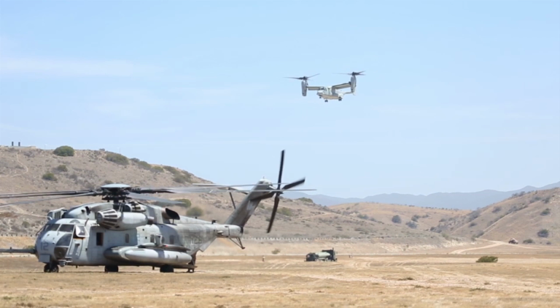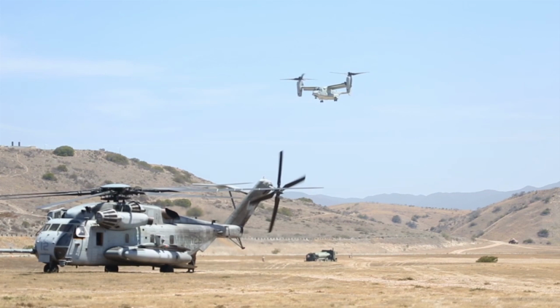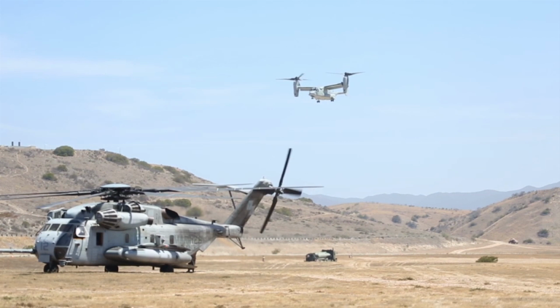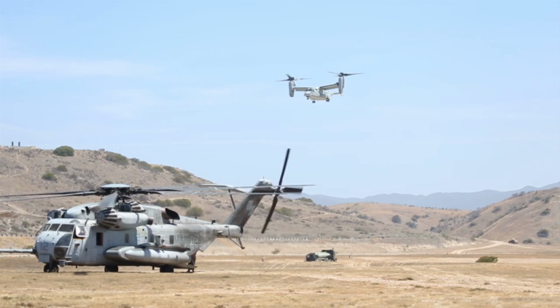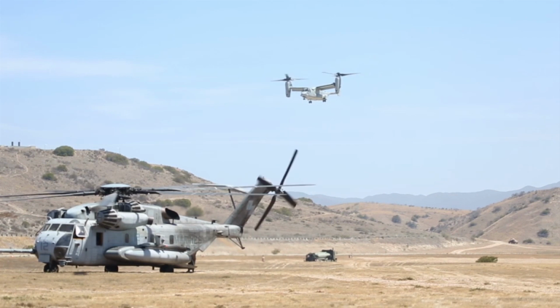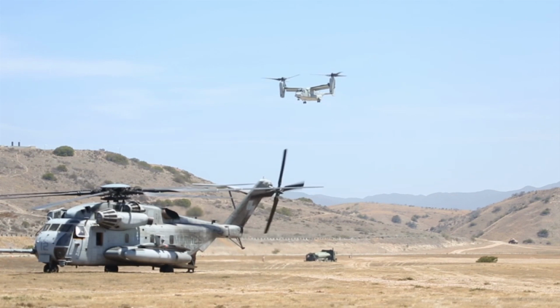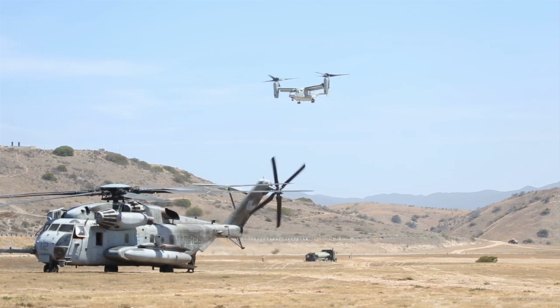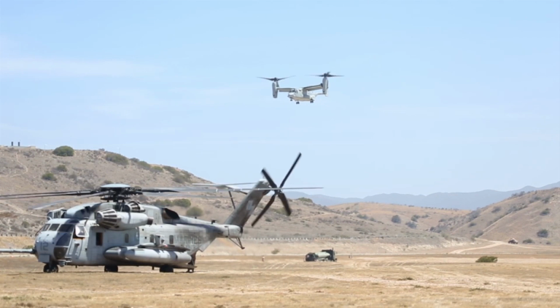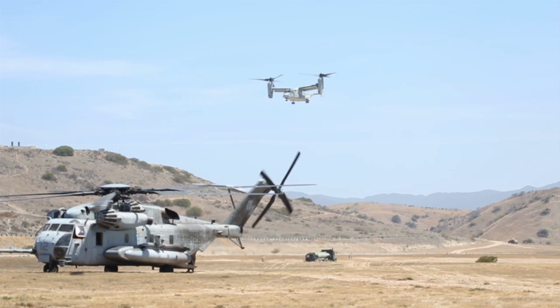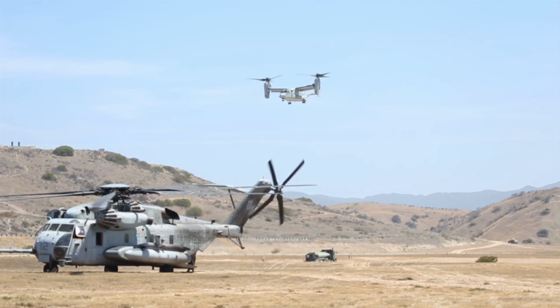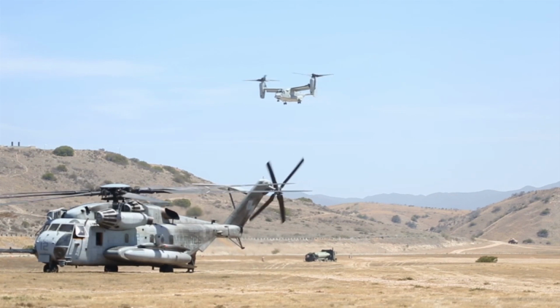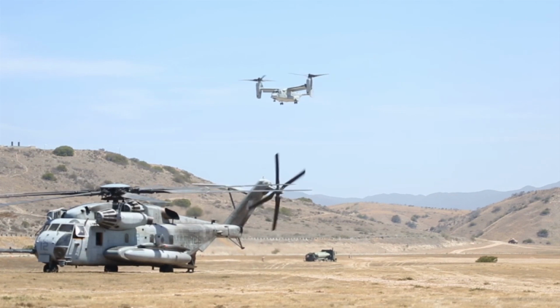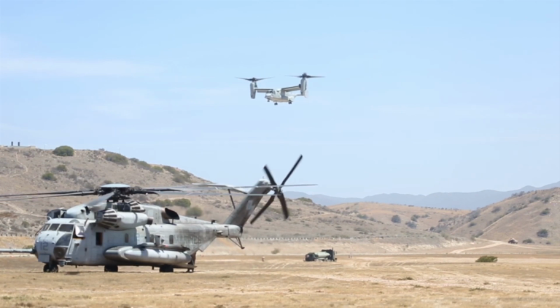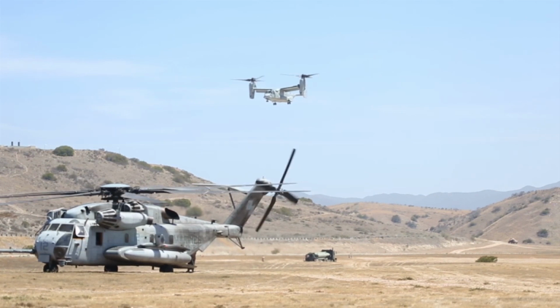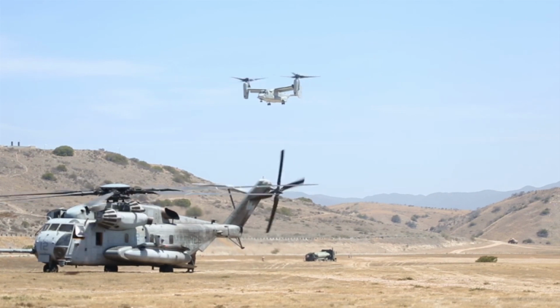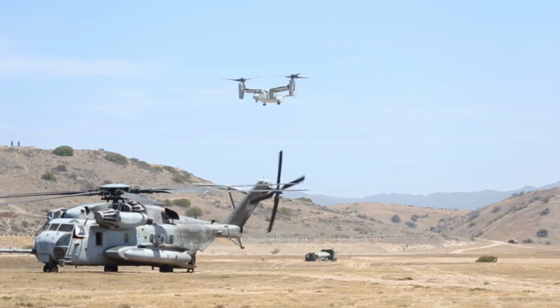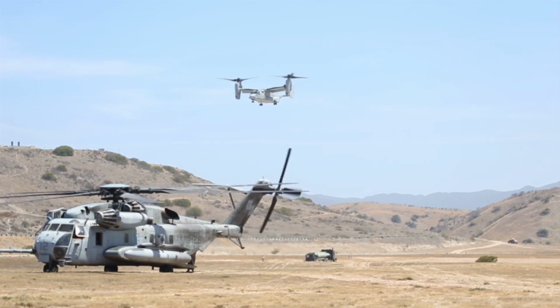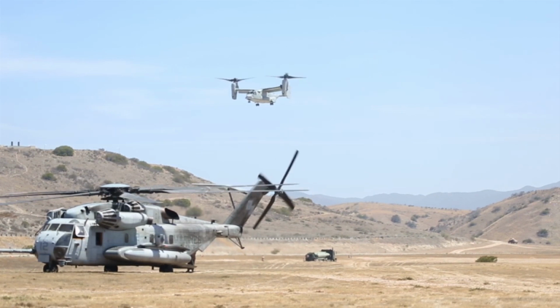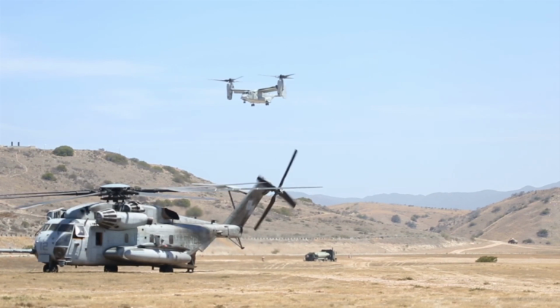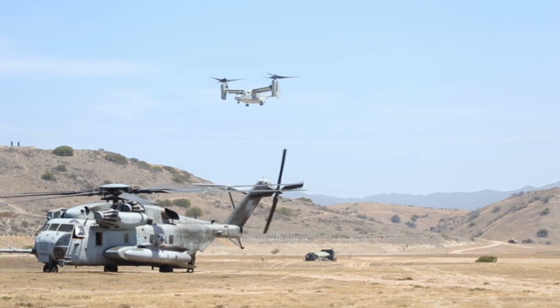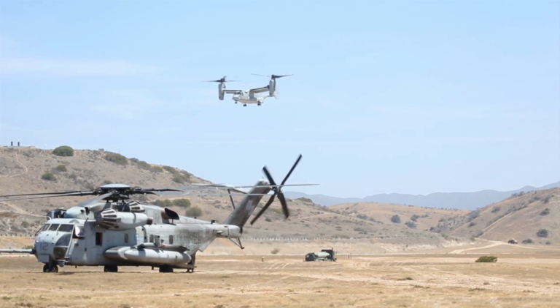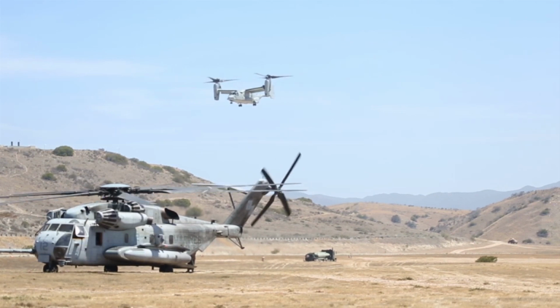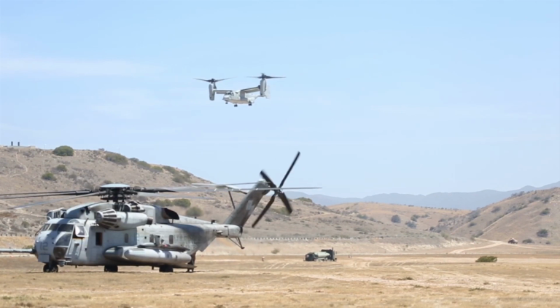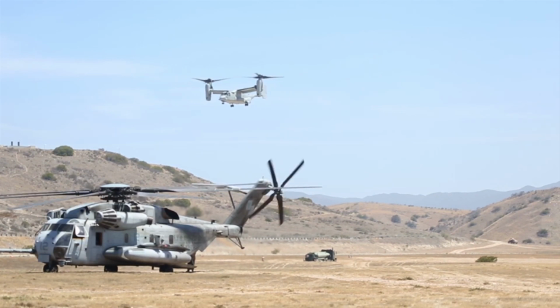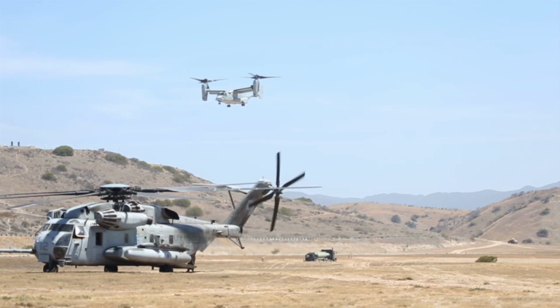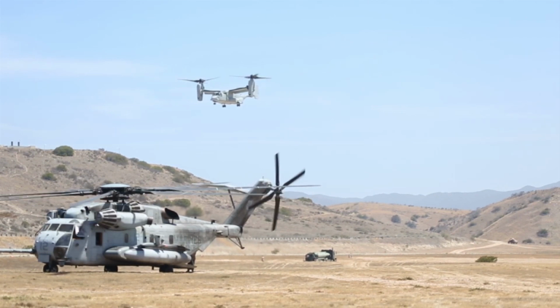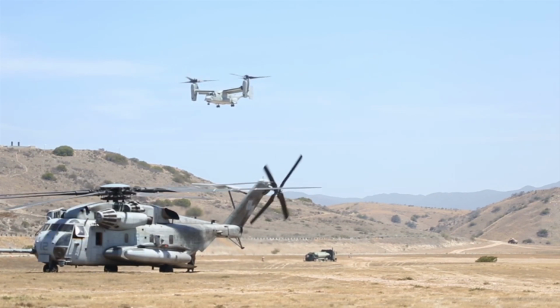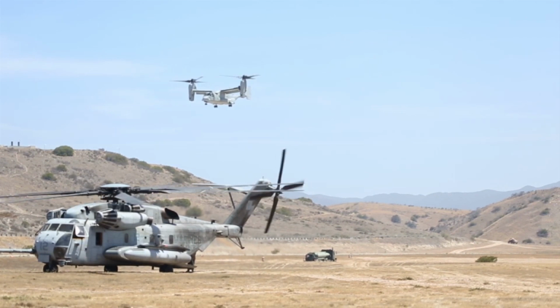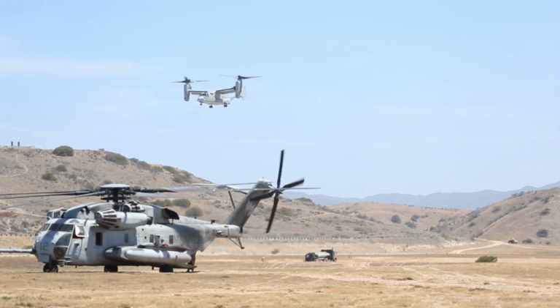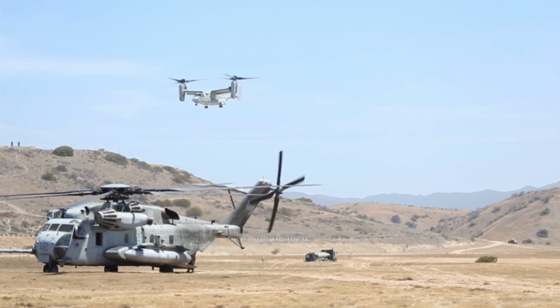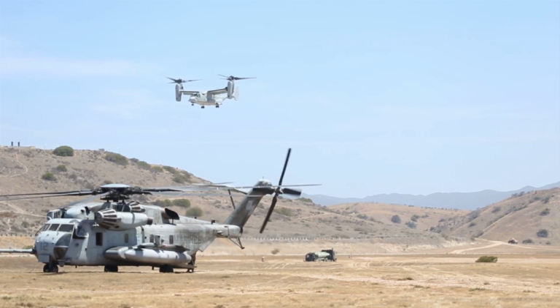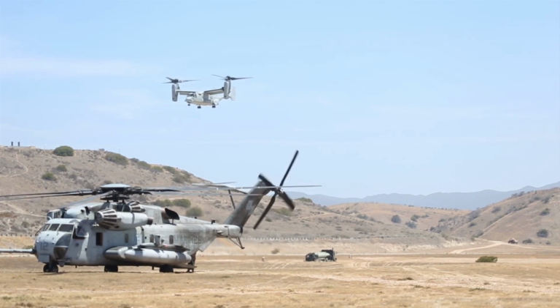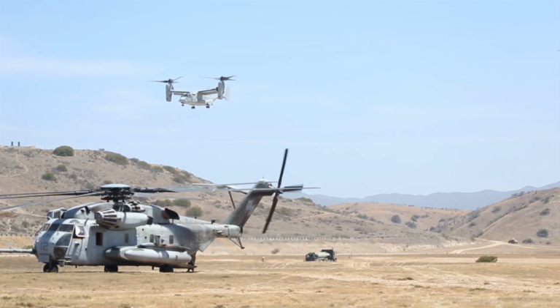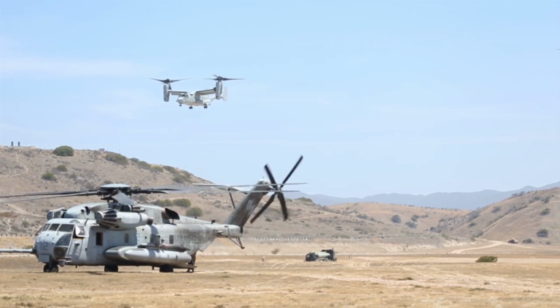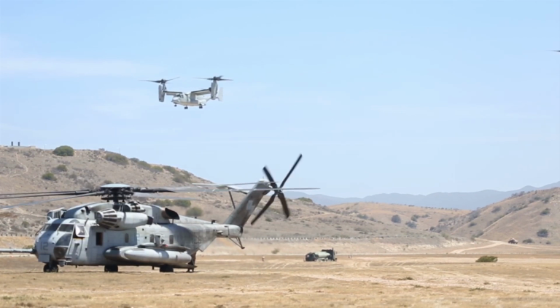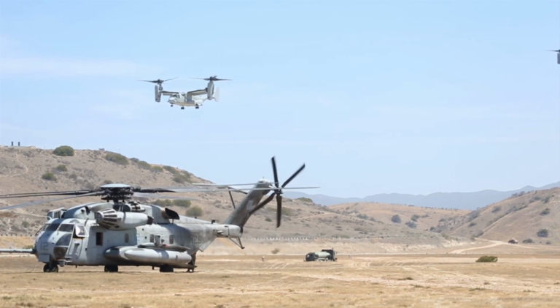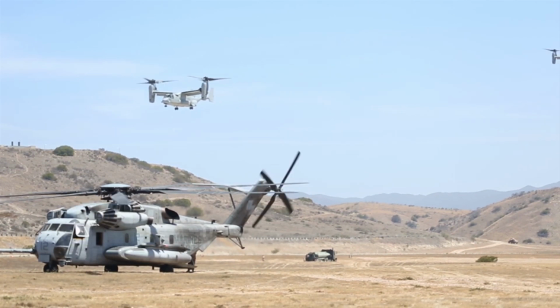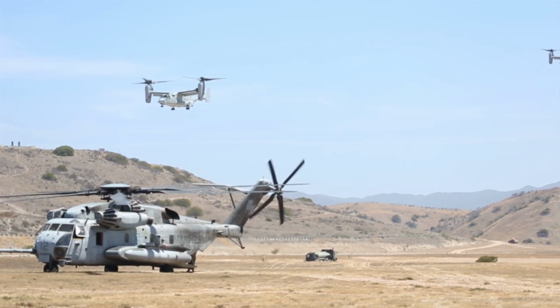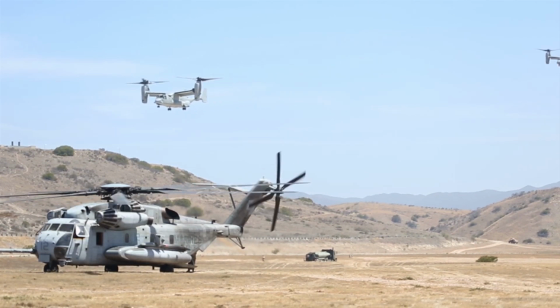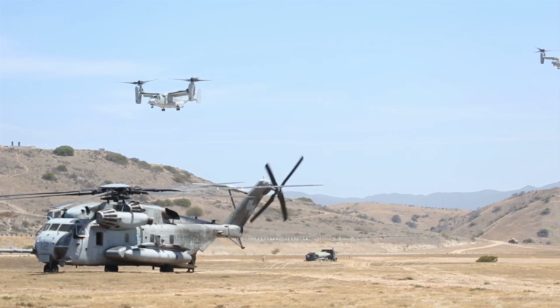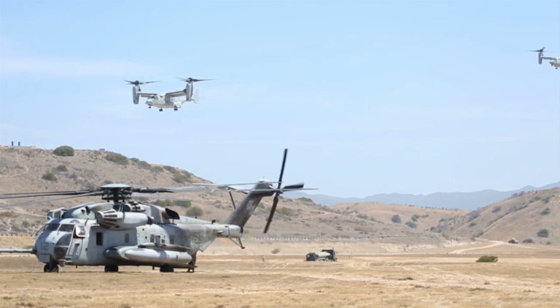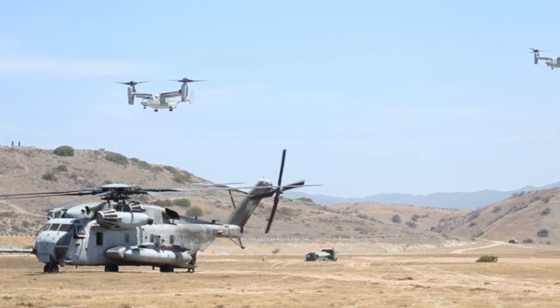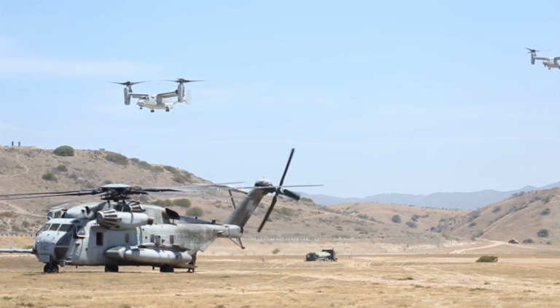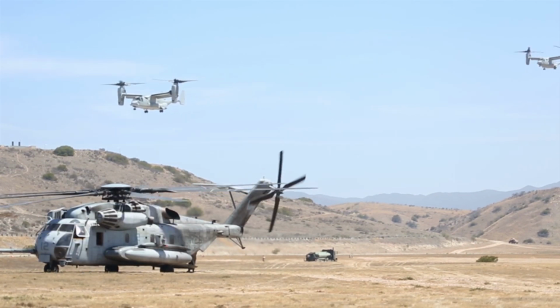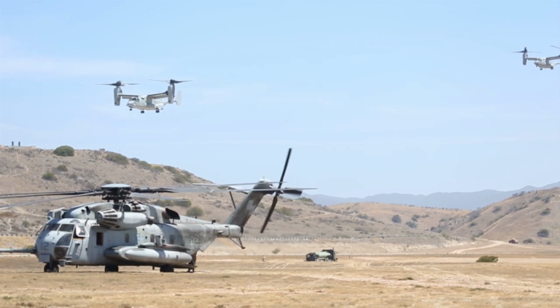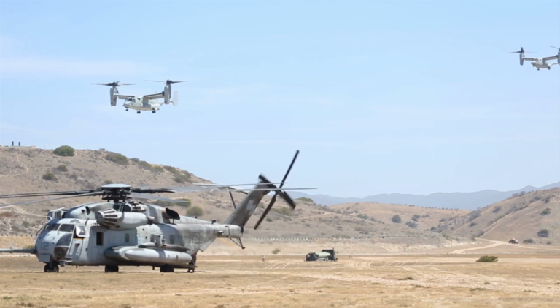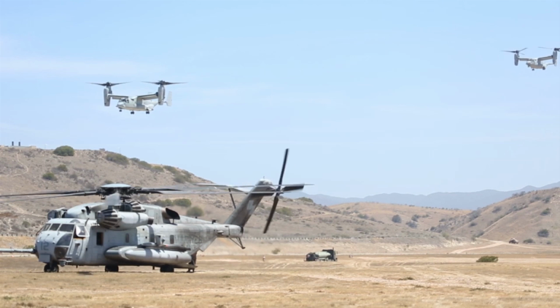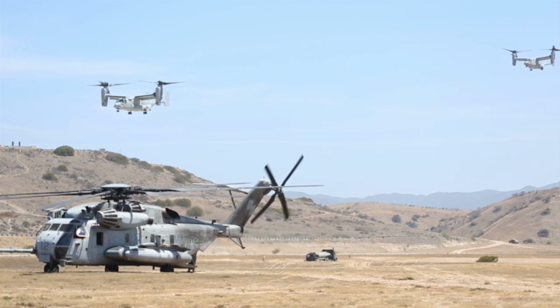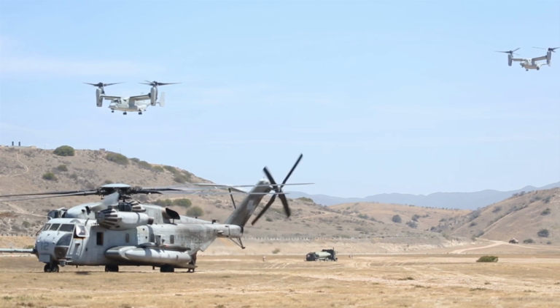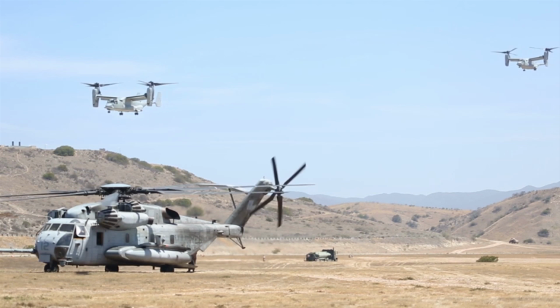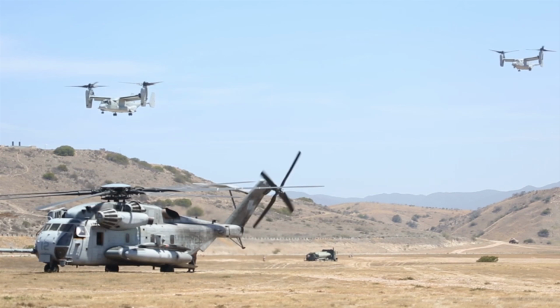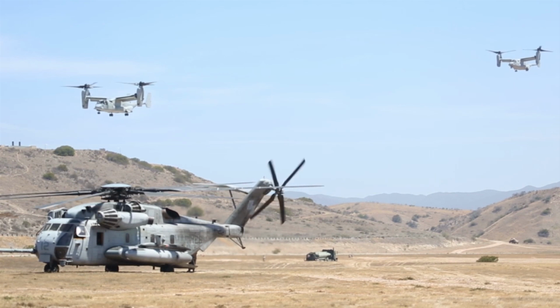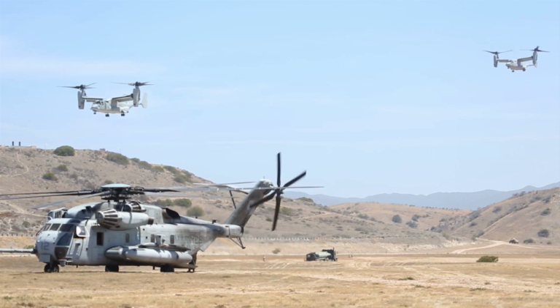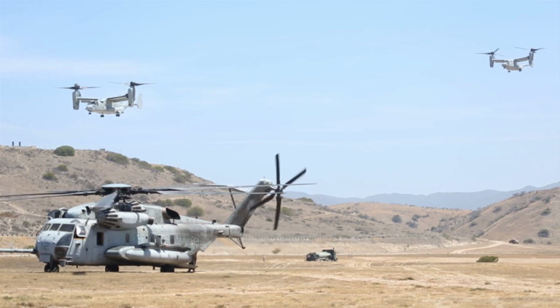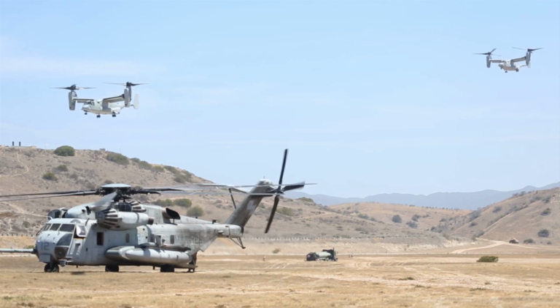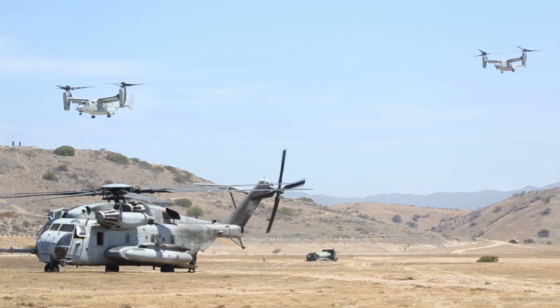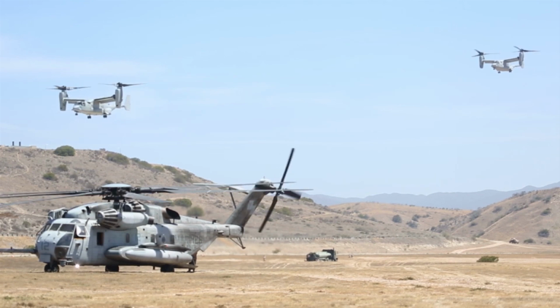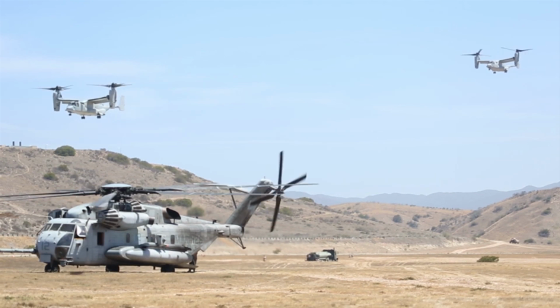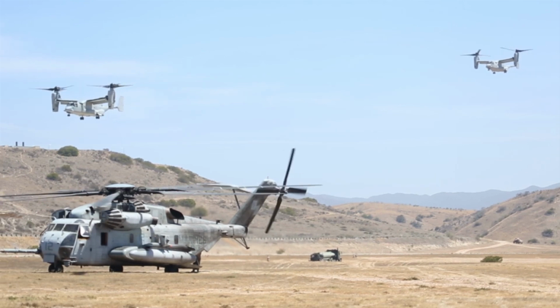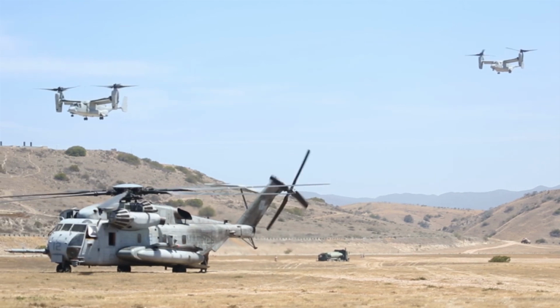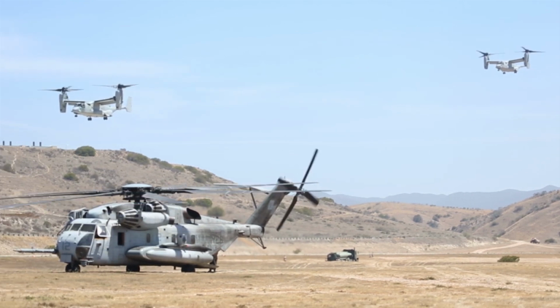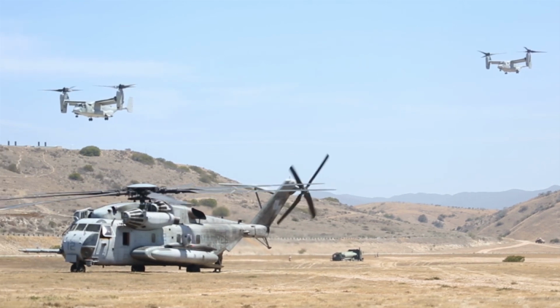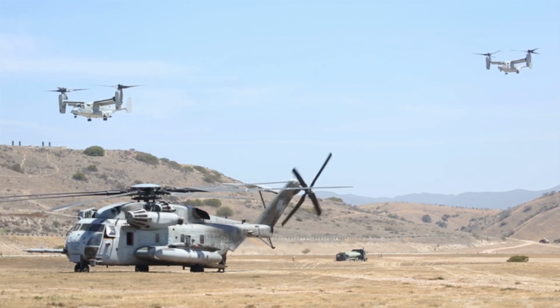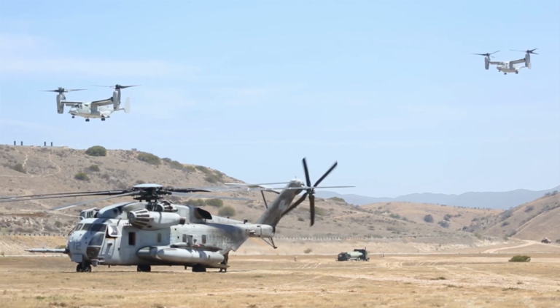This is Chopper0001 requesting permission to stop by McDonald's drive-thru. I have a hankering for a Happy Meal.